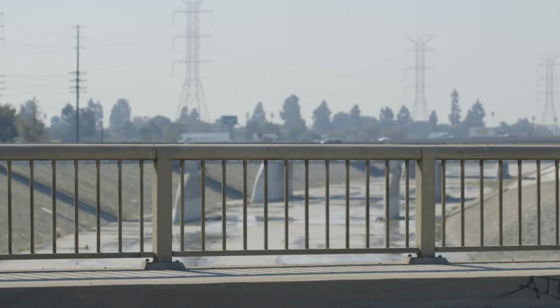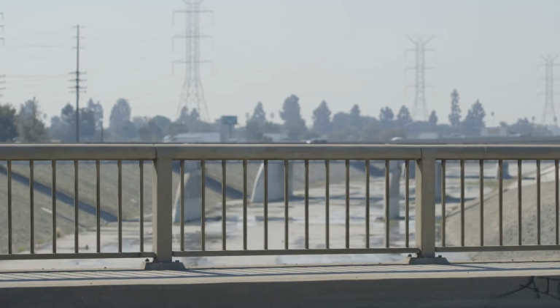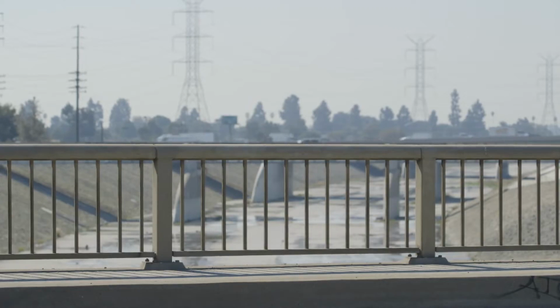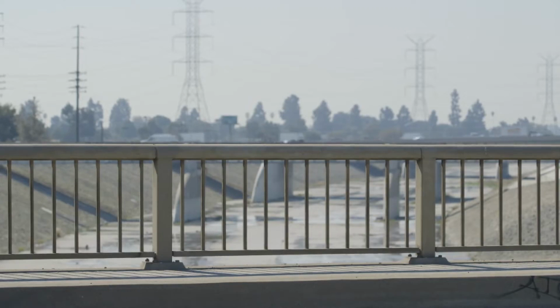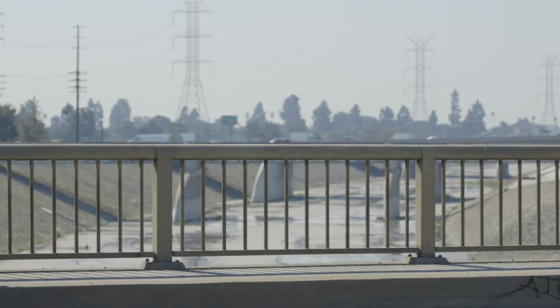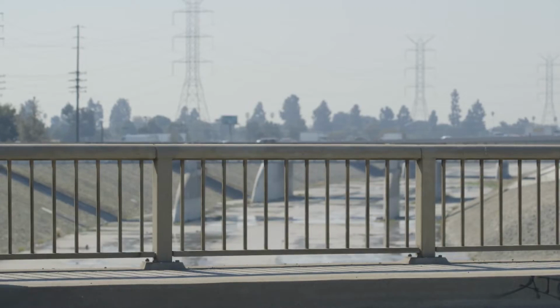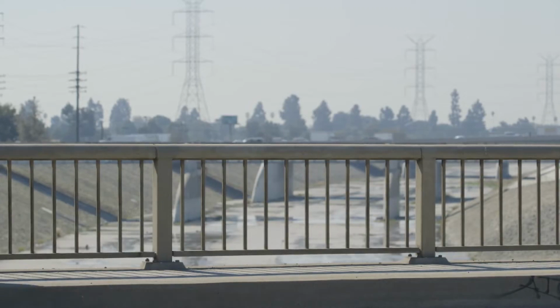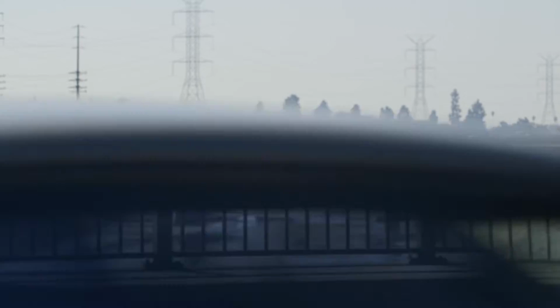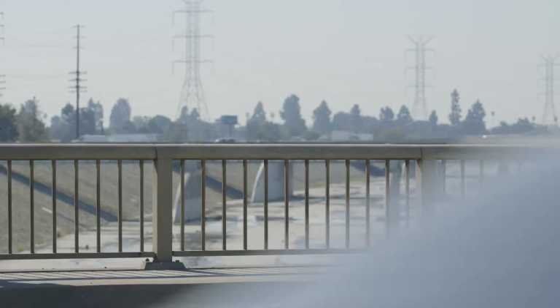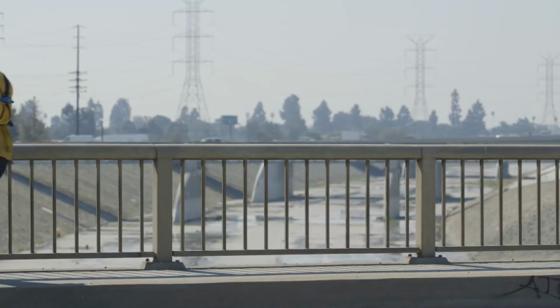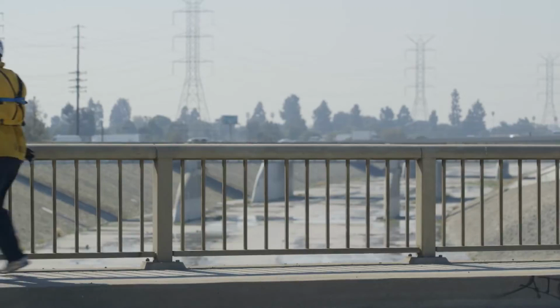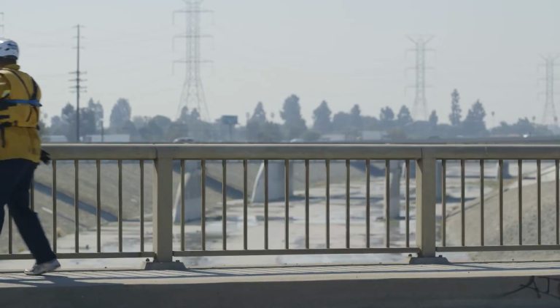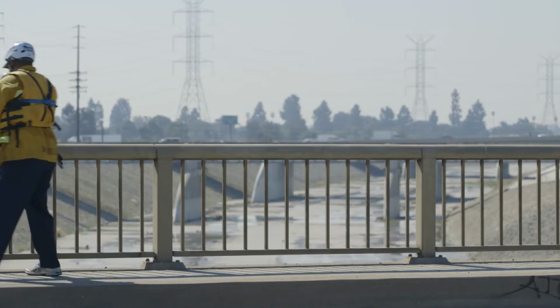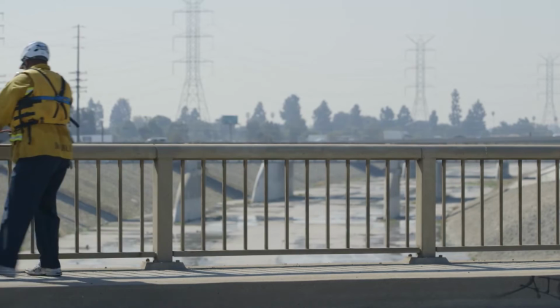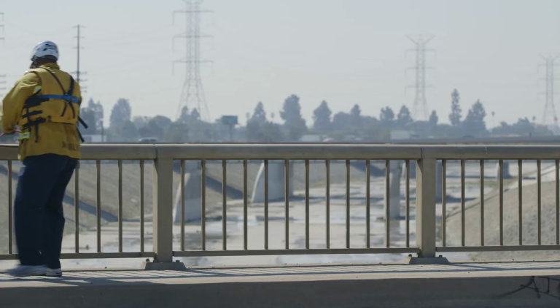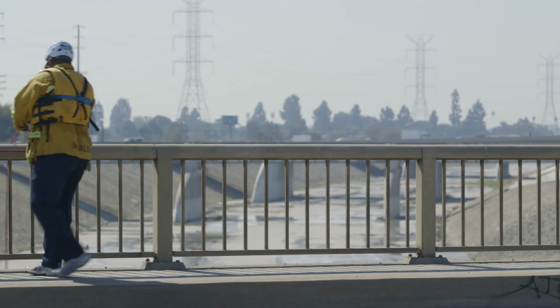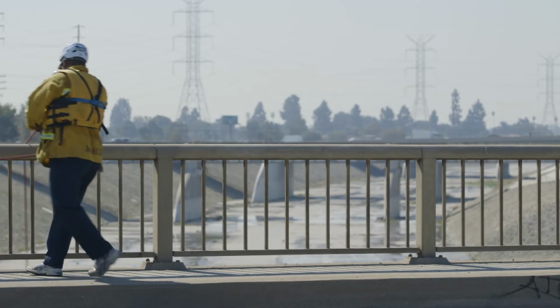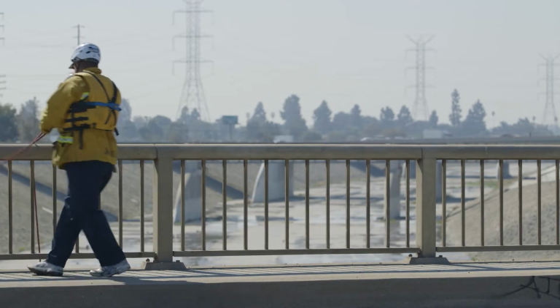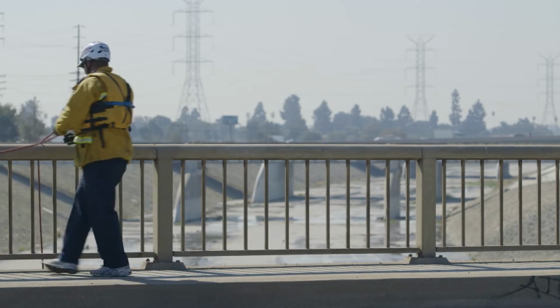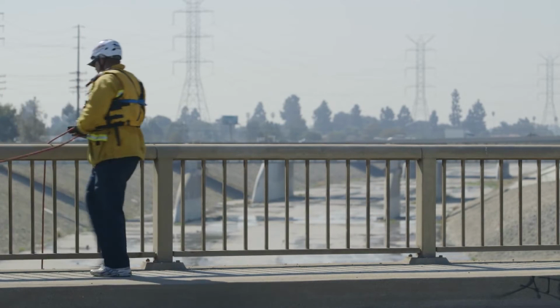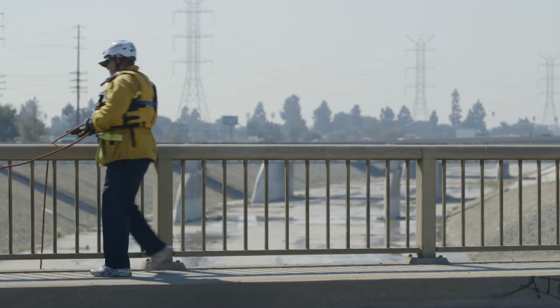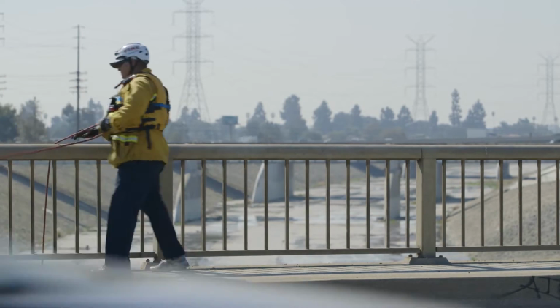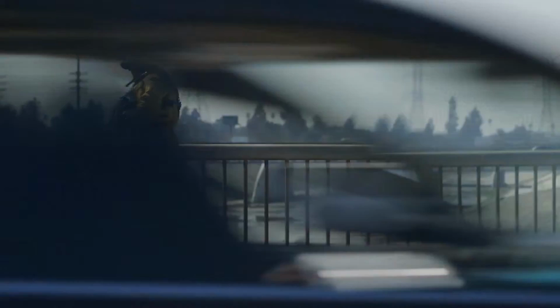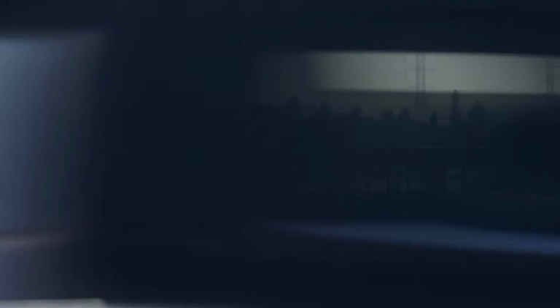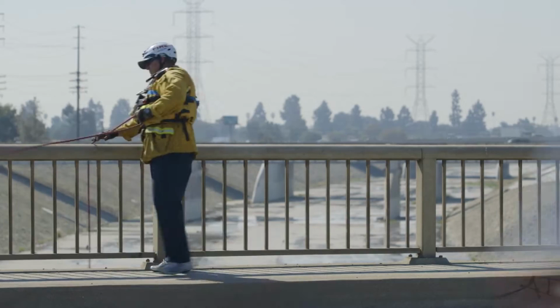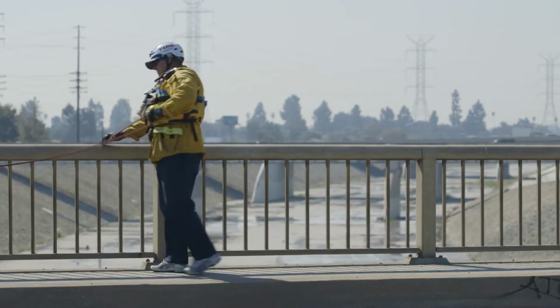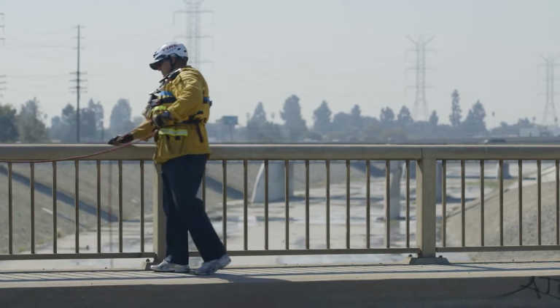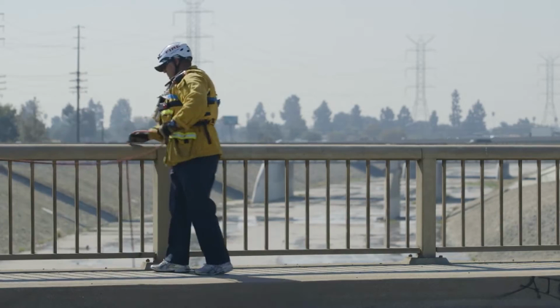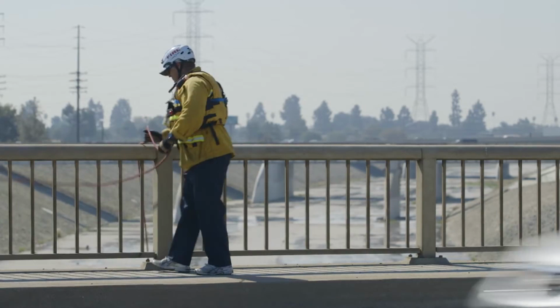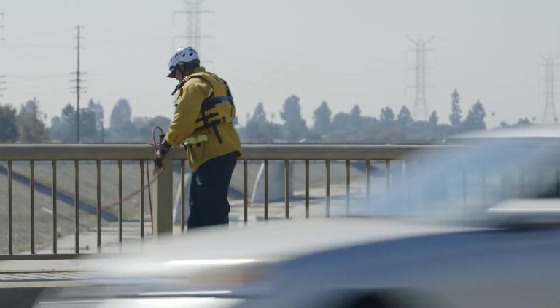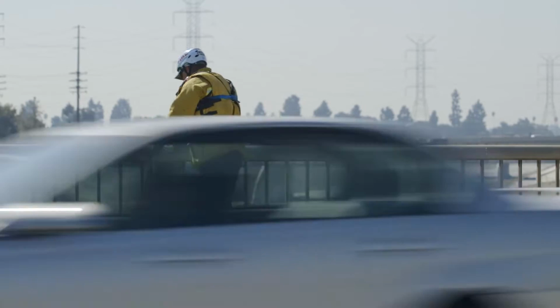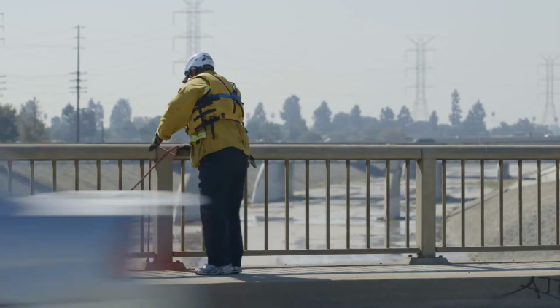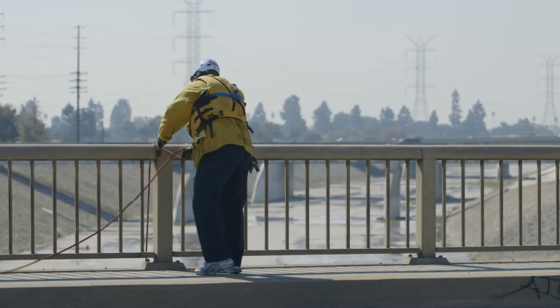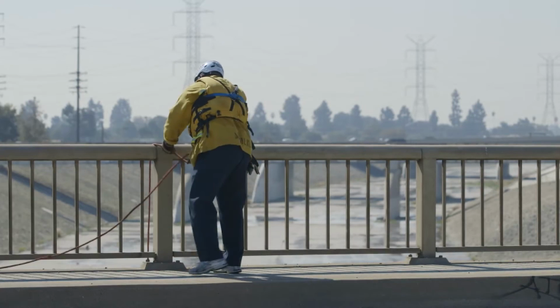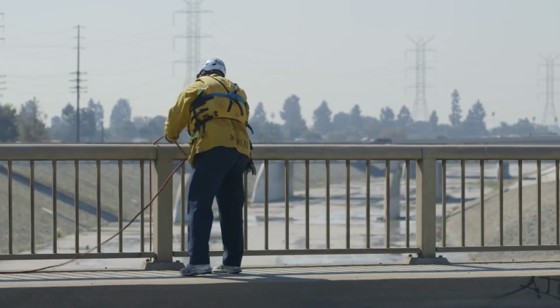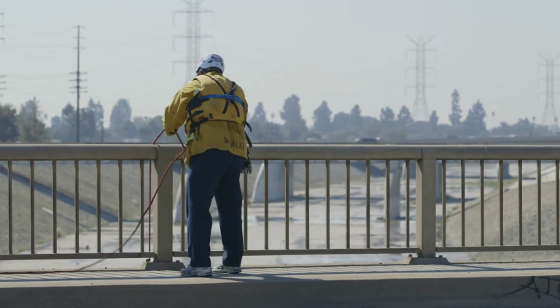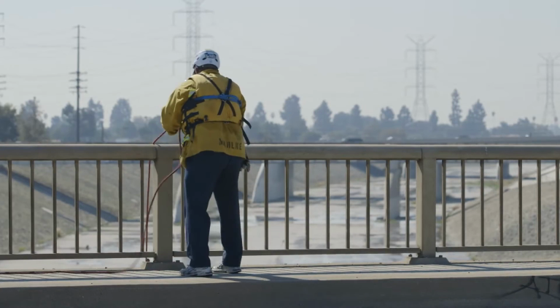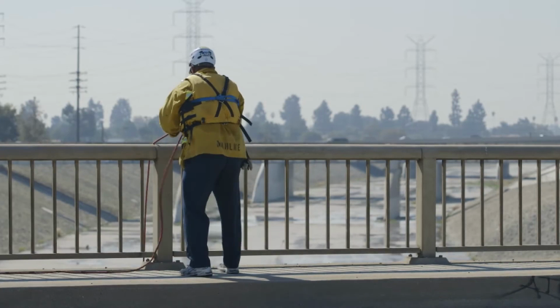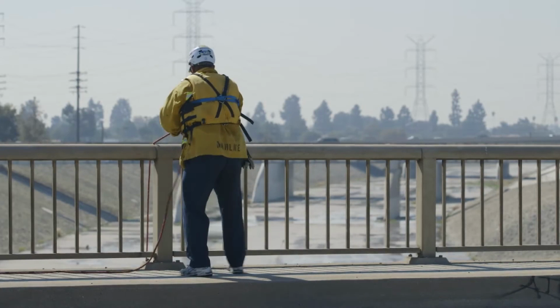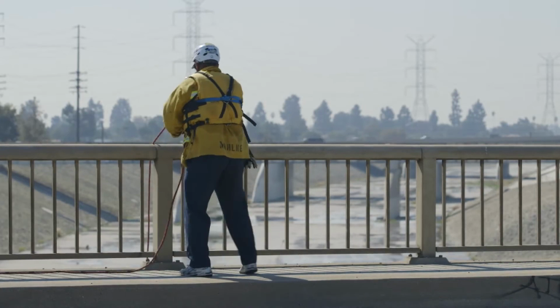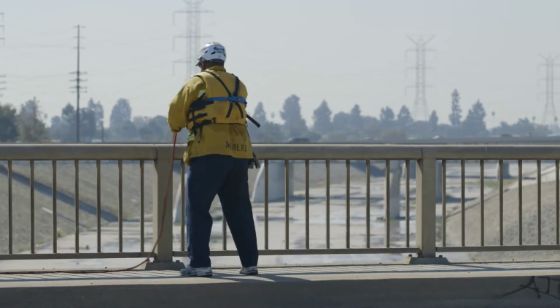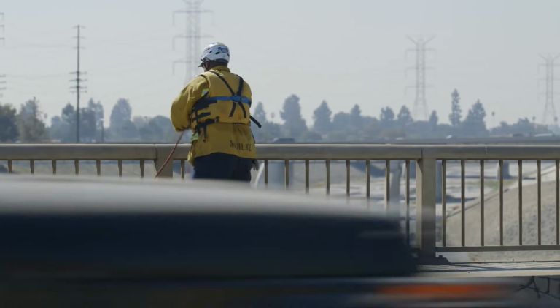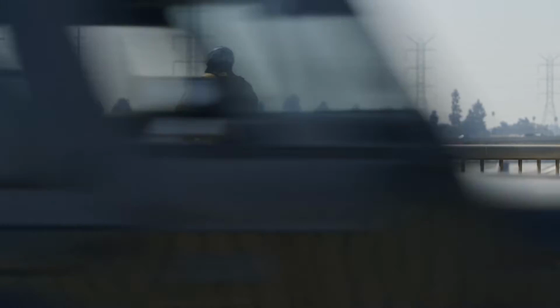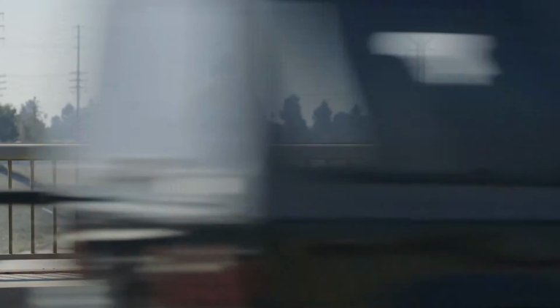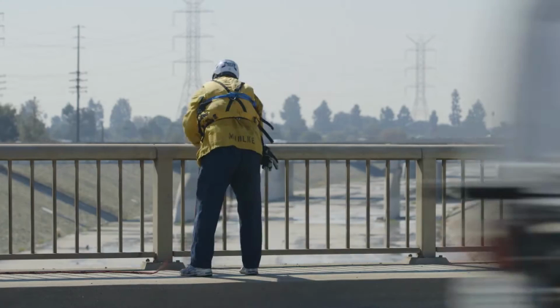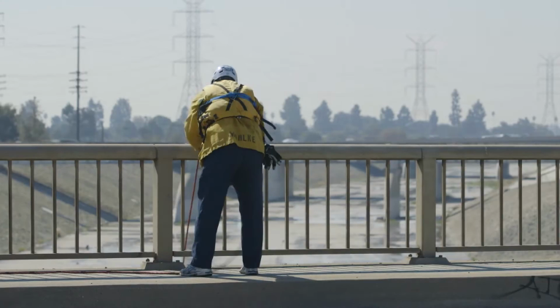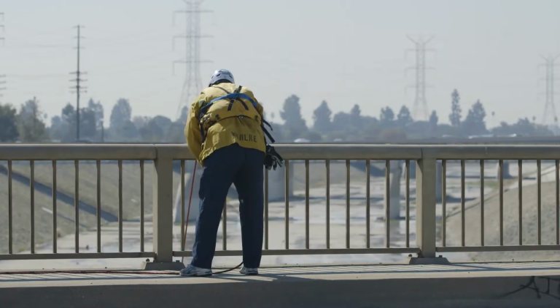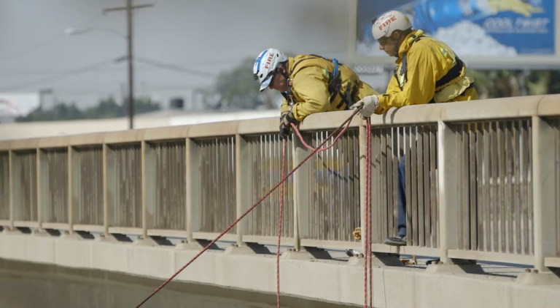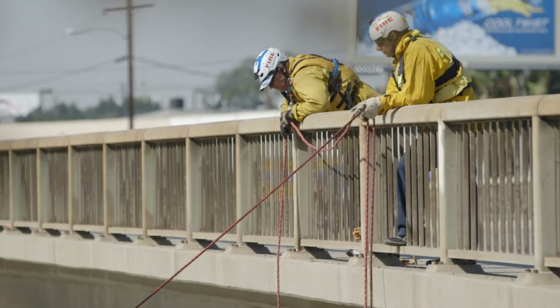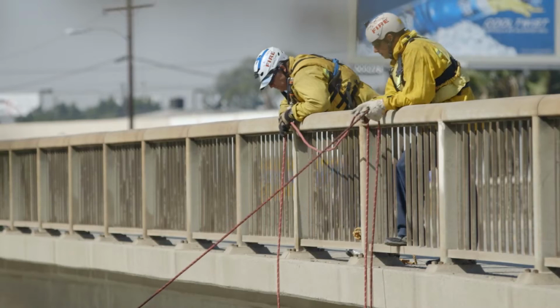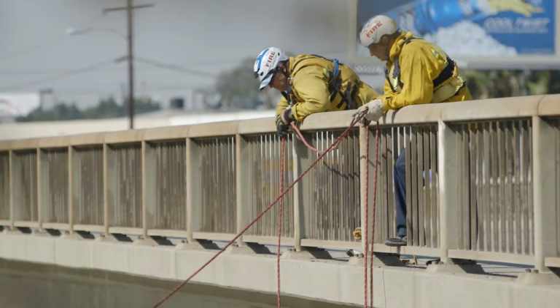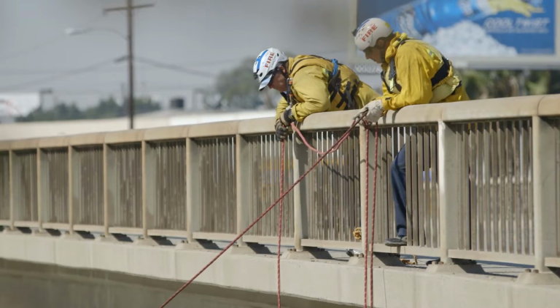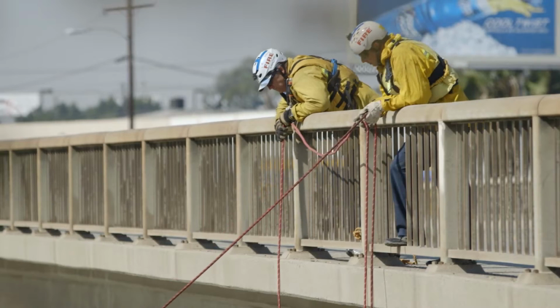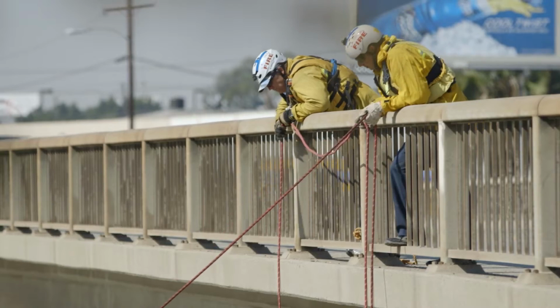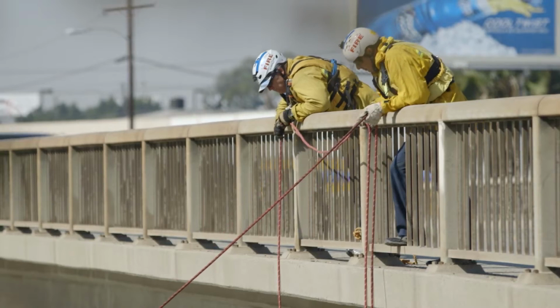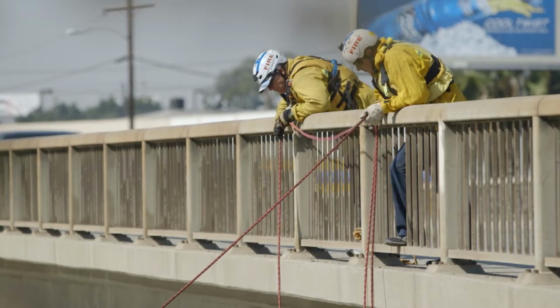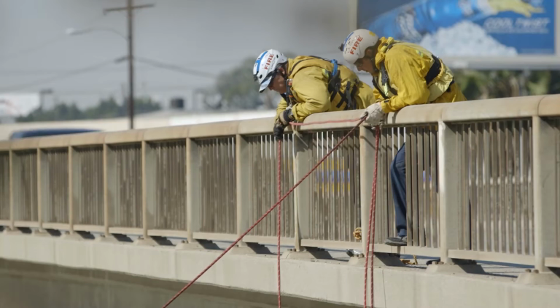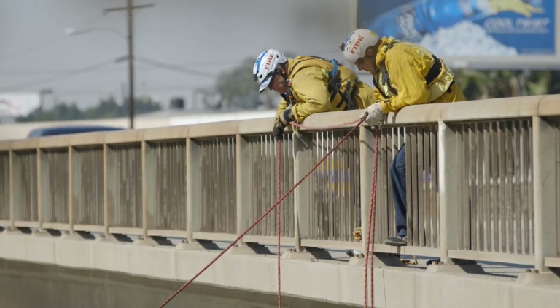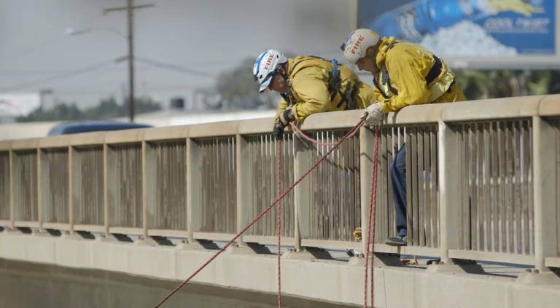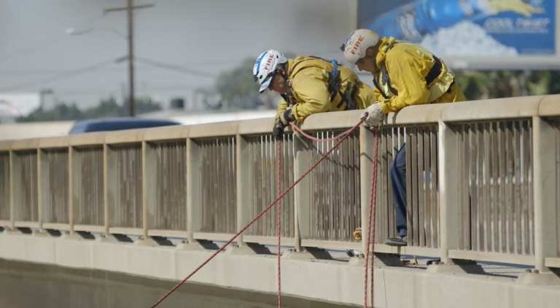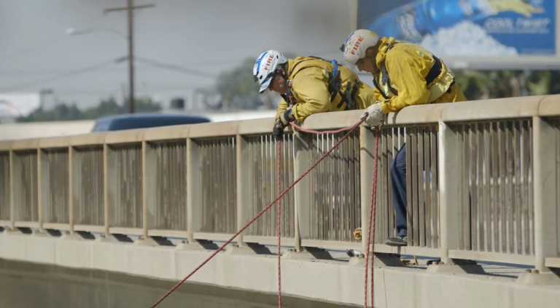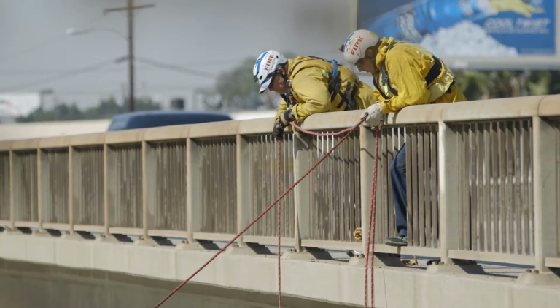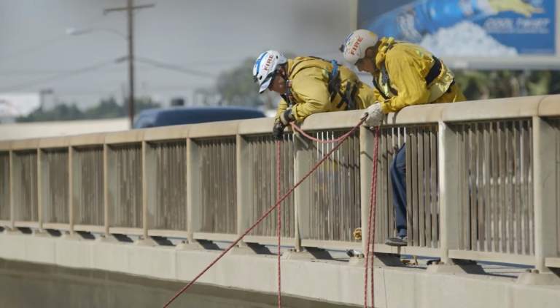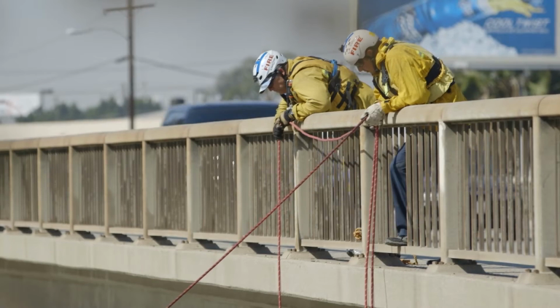All personnel will wear appropriate PPE. Establish traffic control on the bridge, which may be simulated for drill purposes.